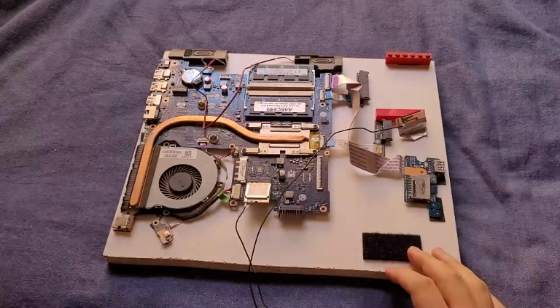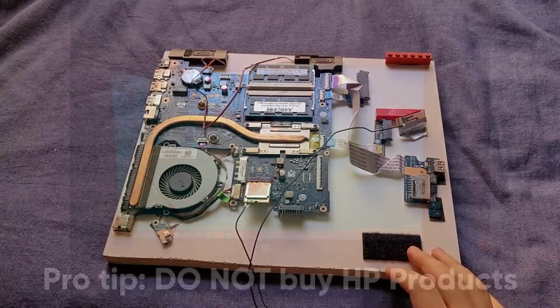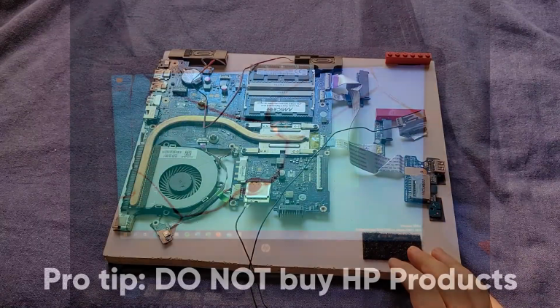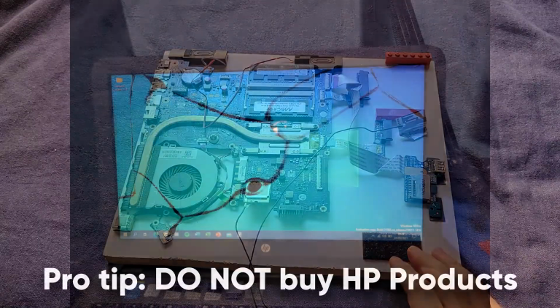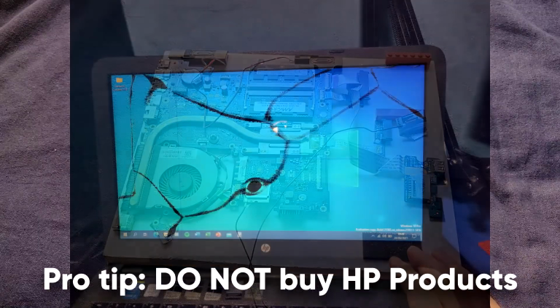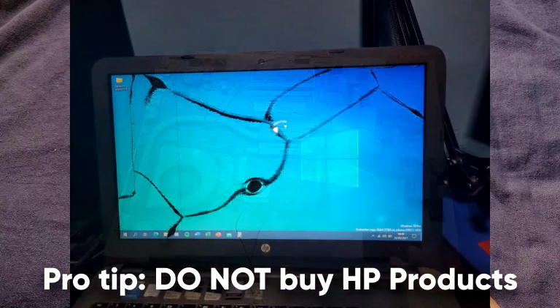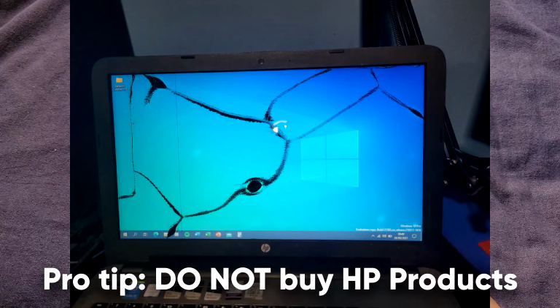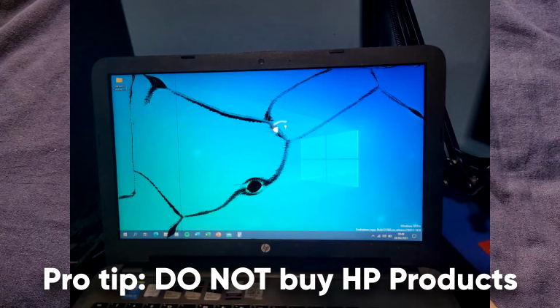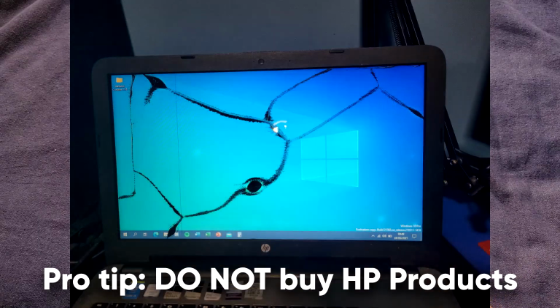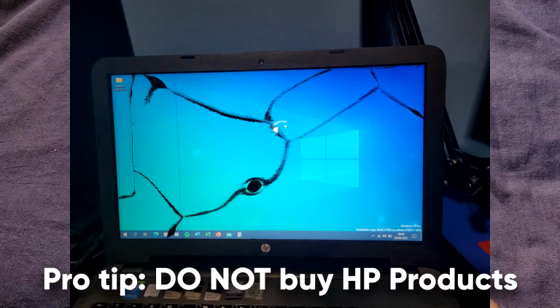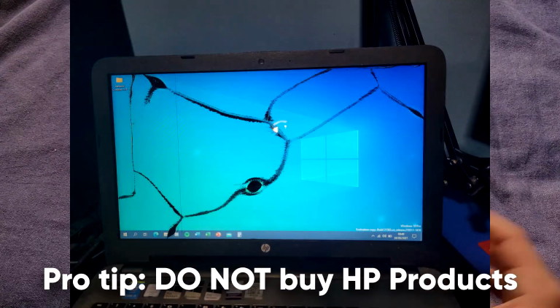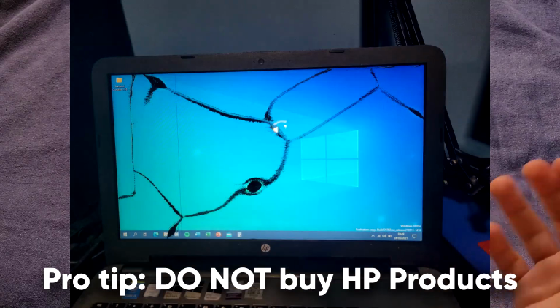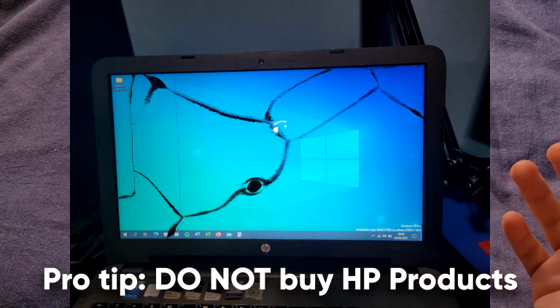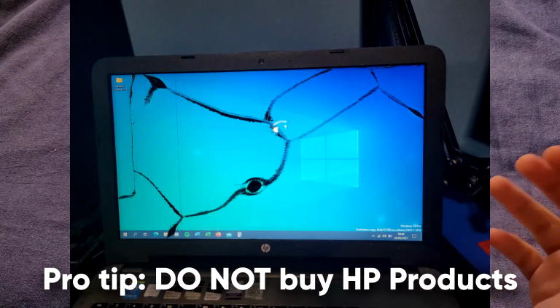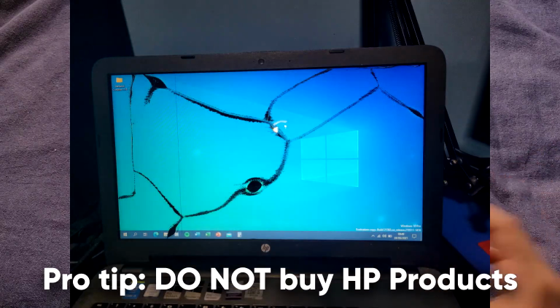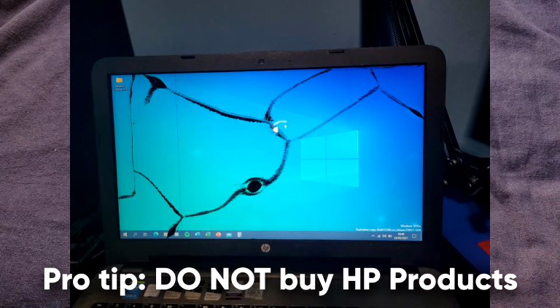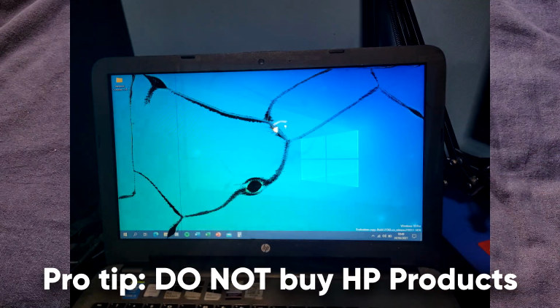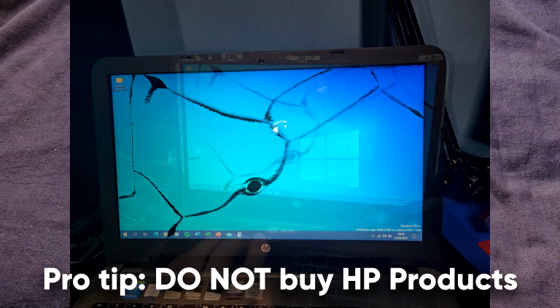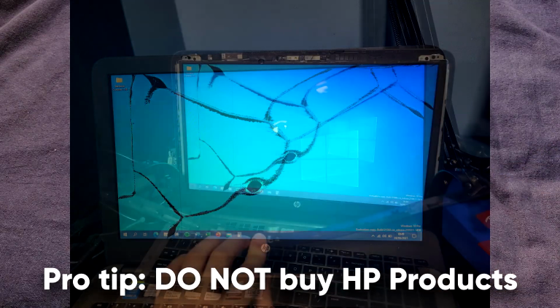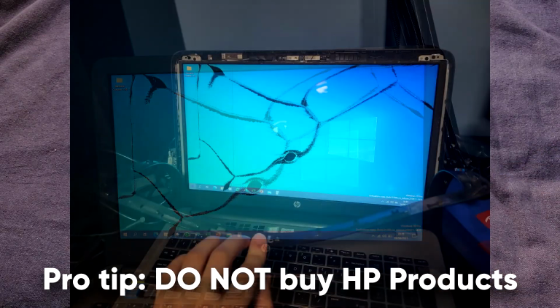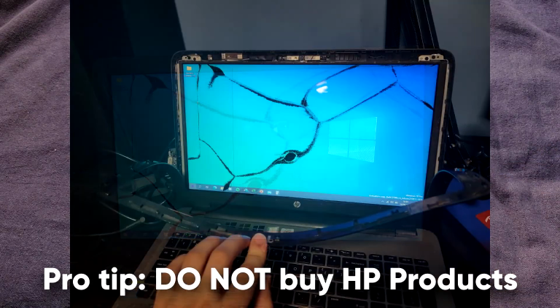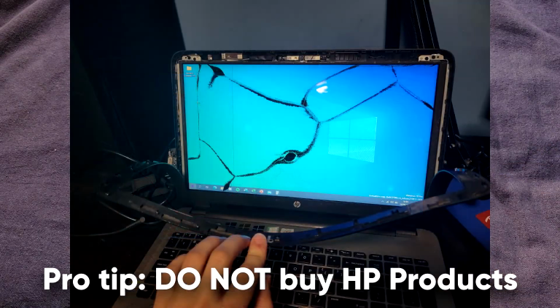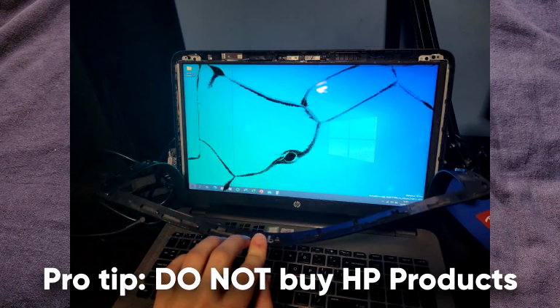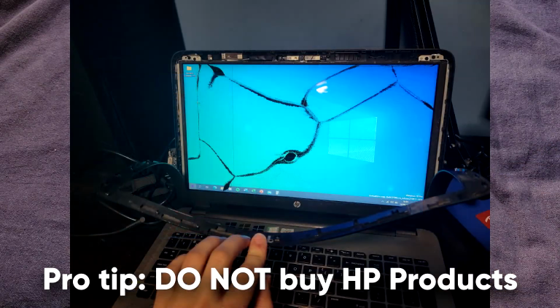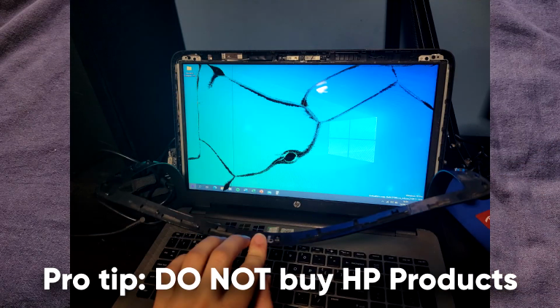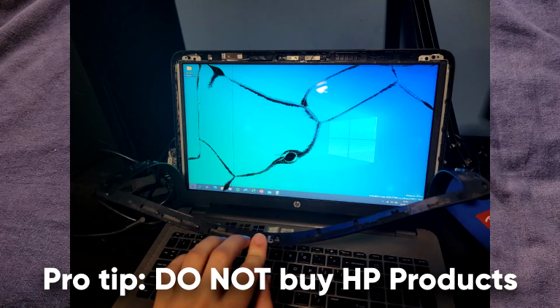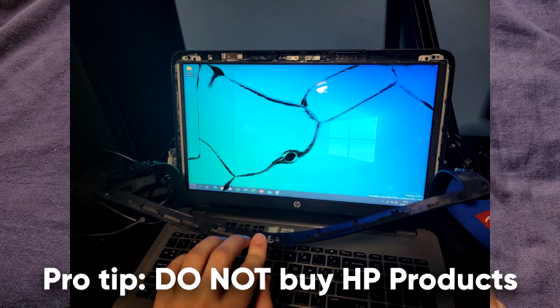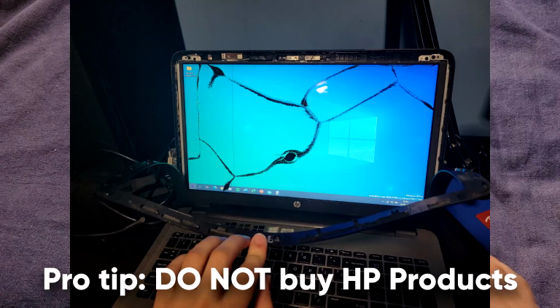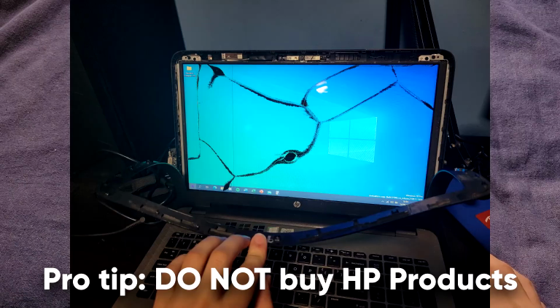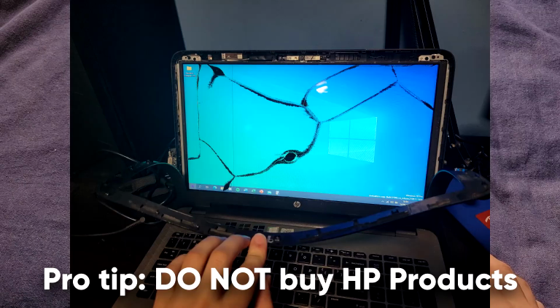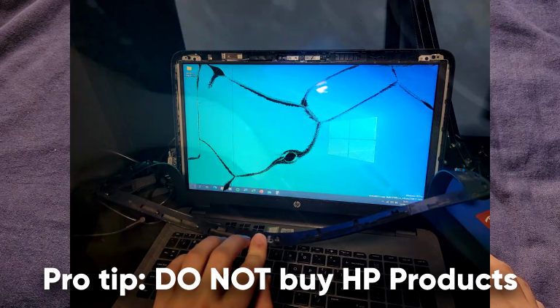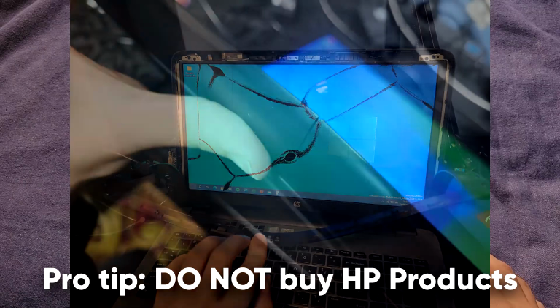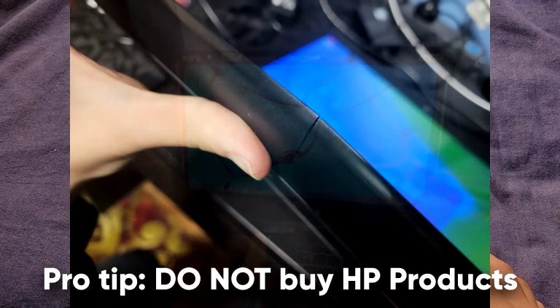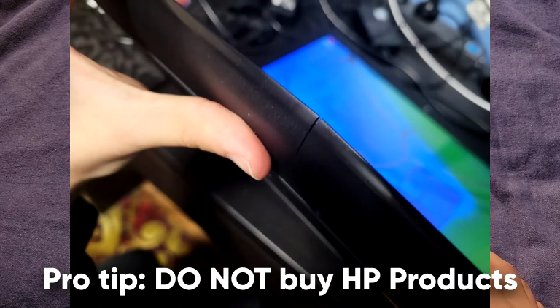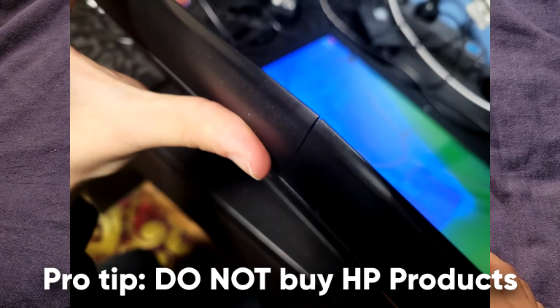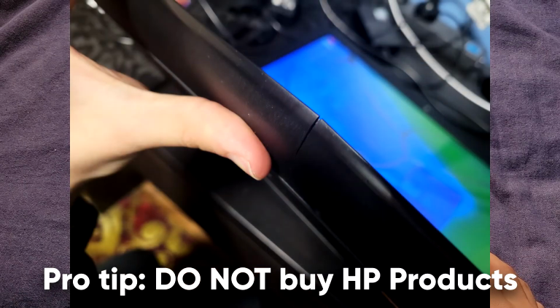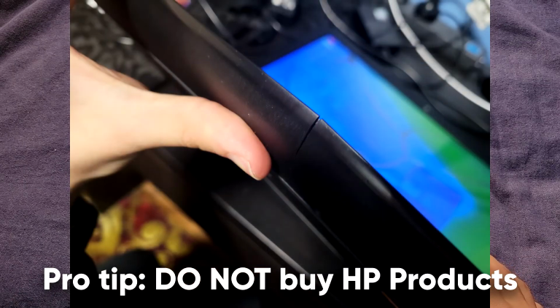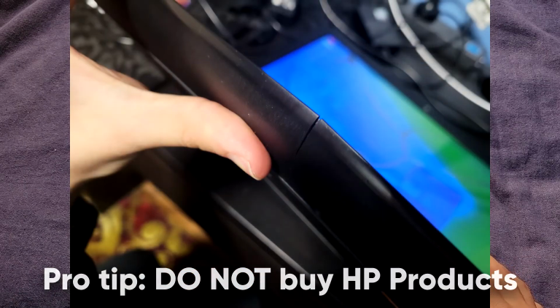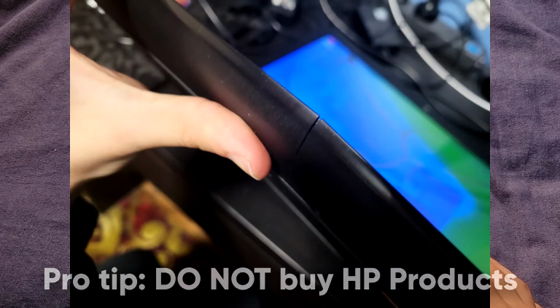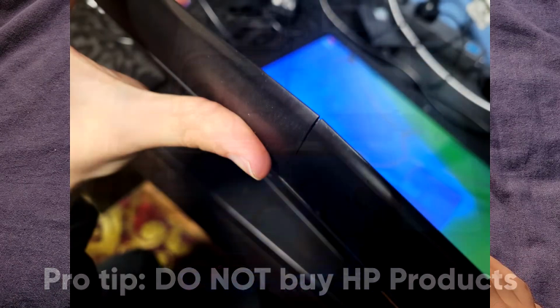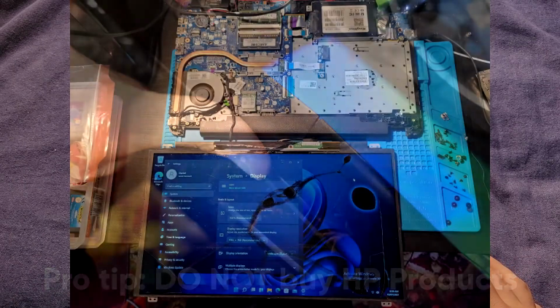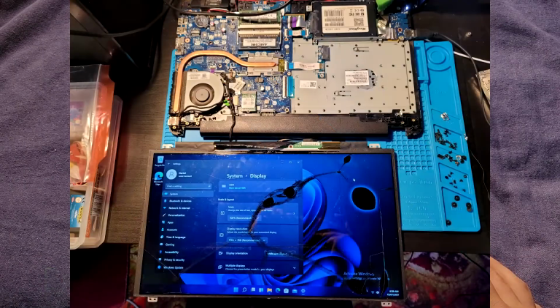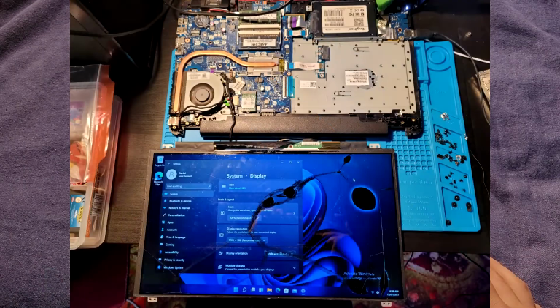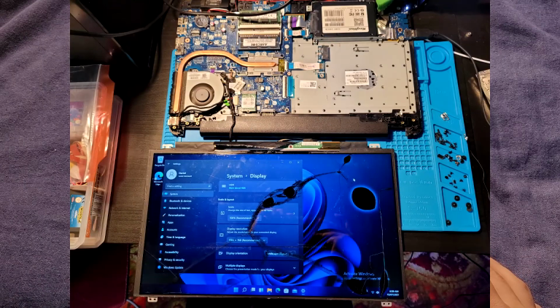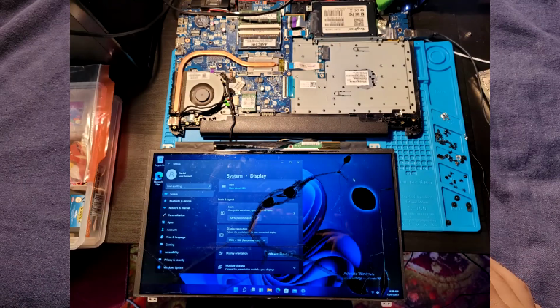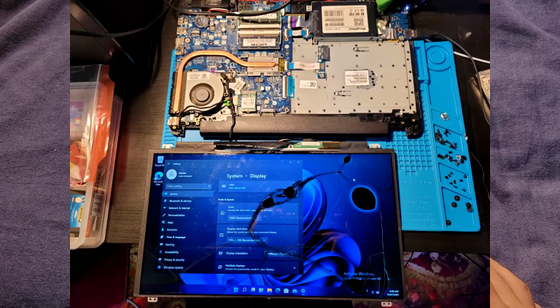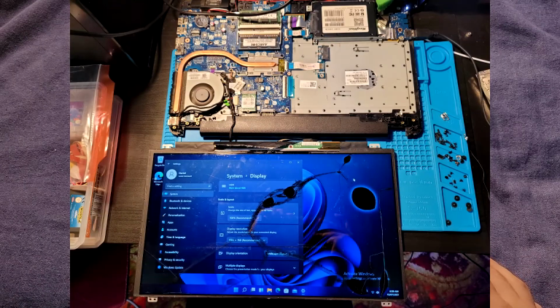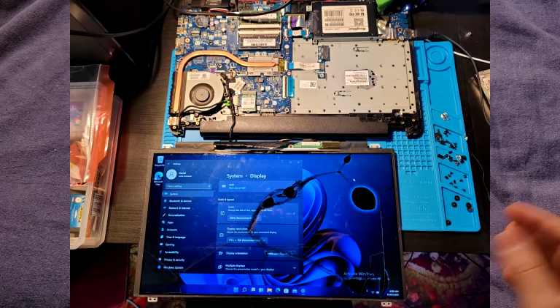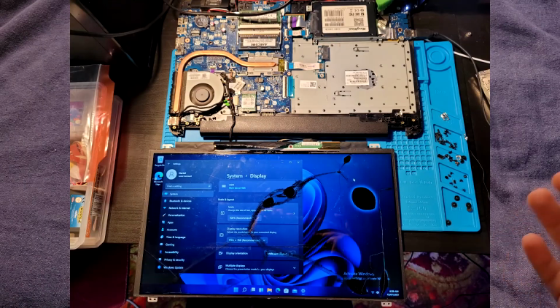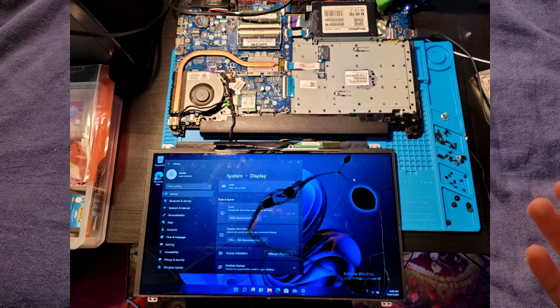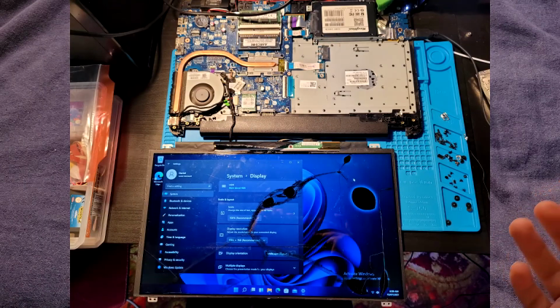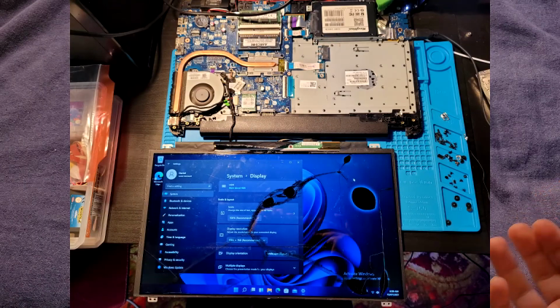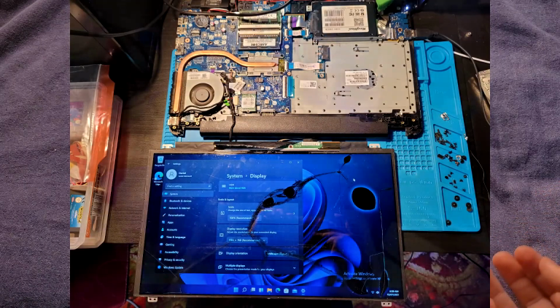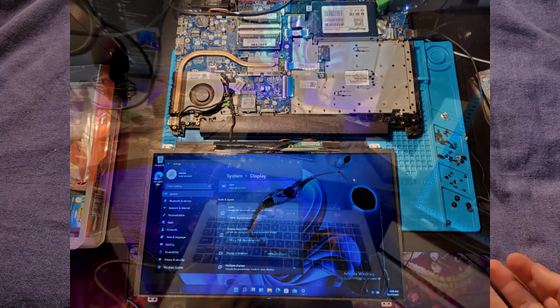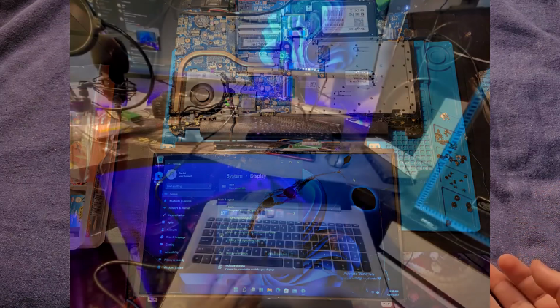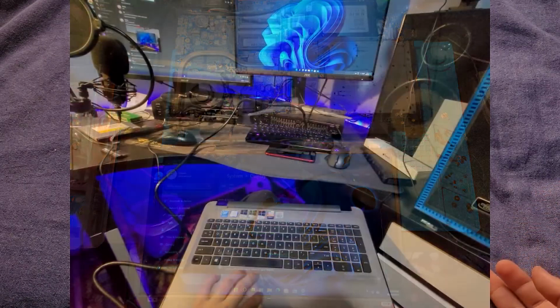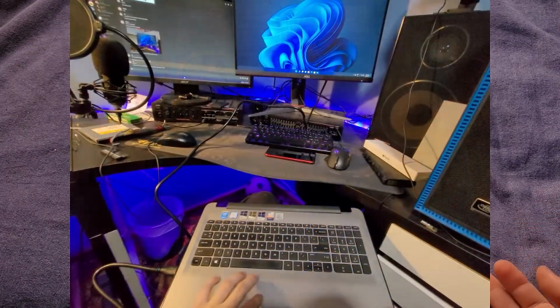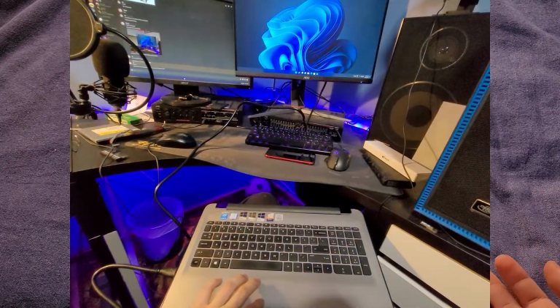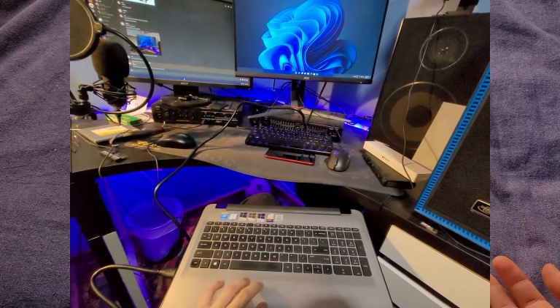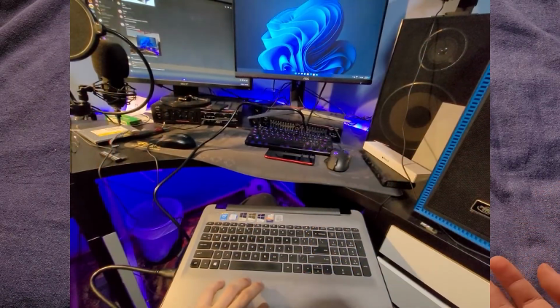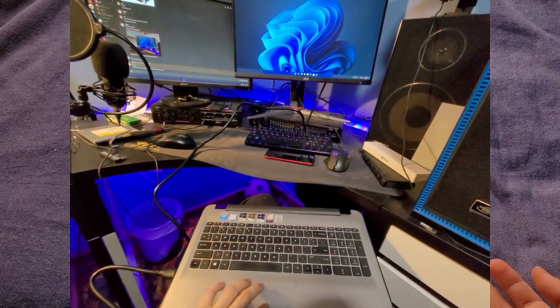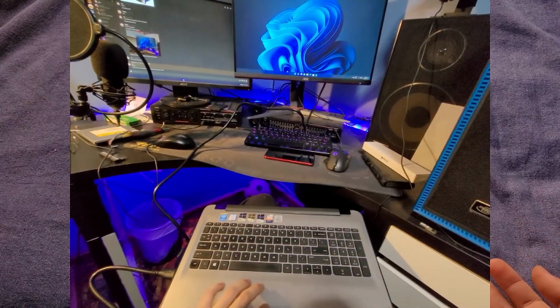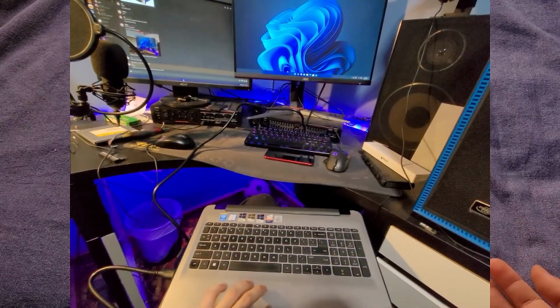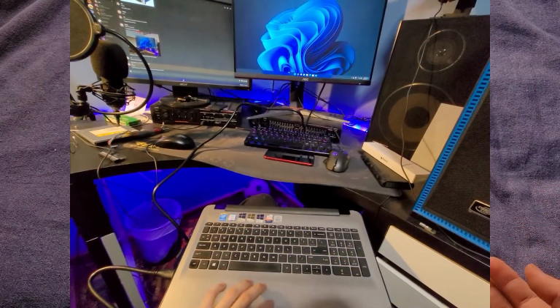I originally just disassembled the laptop because it was starting to break, and then I thought halfway through, hey, maybe I could turn this into a video.